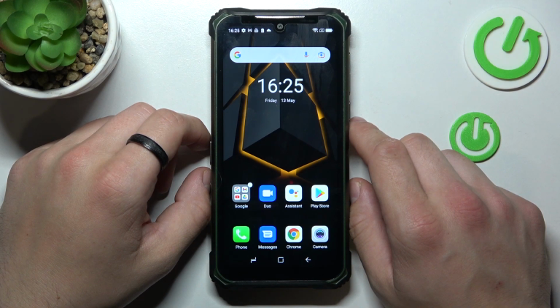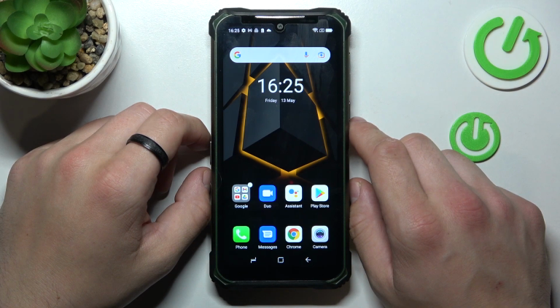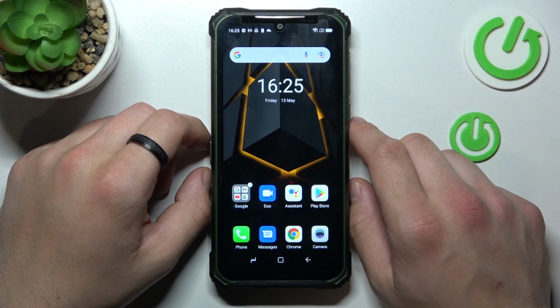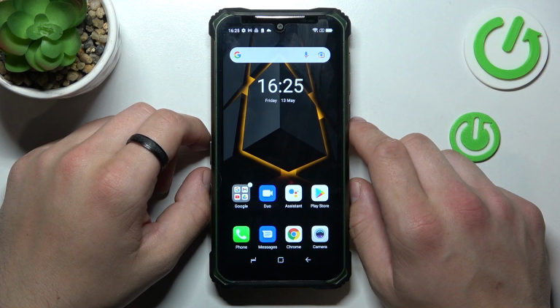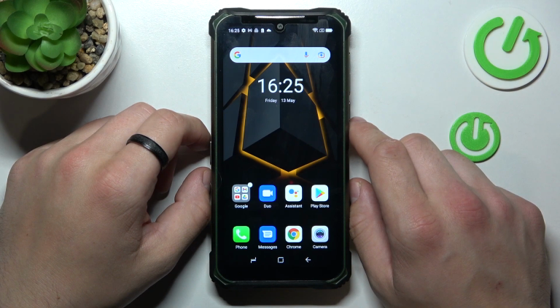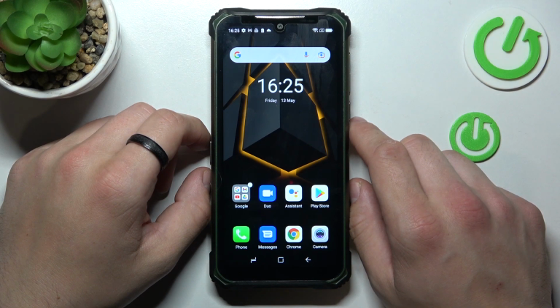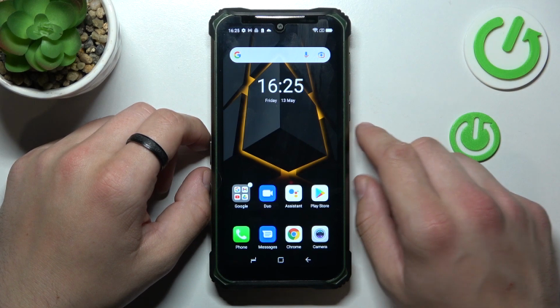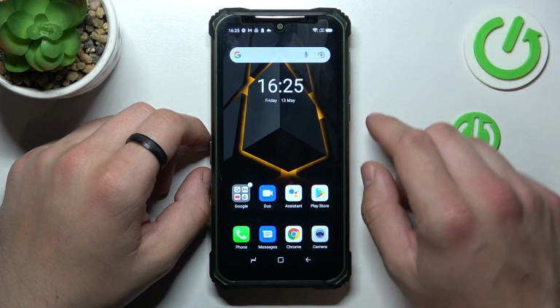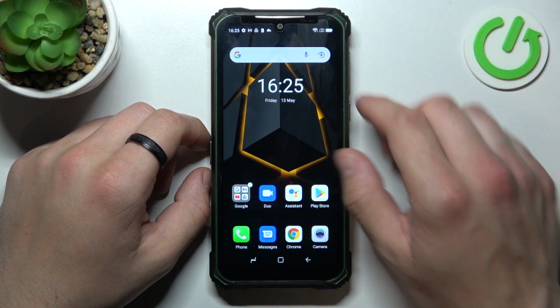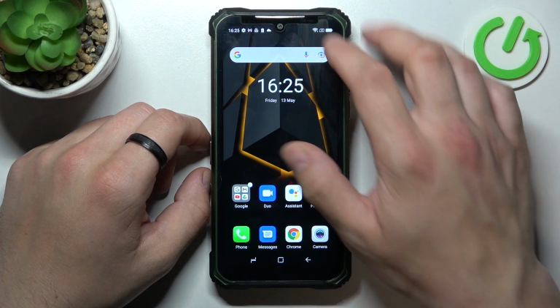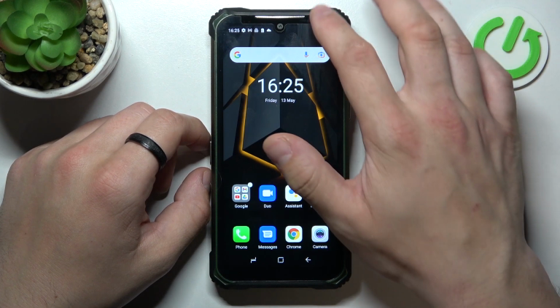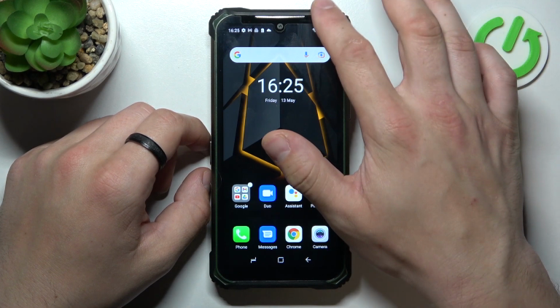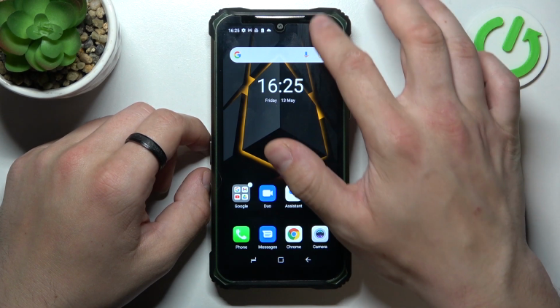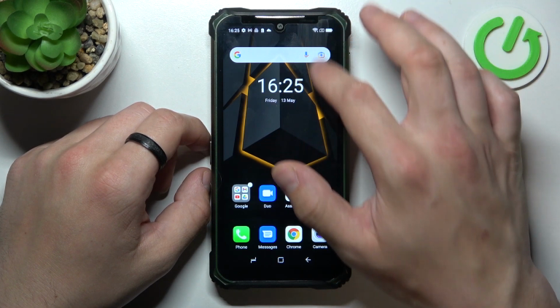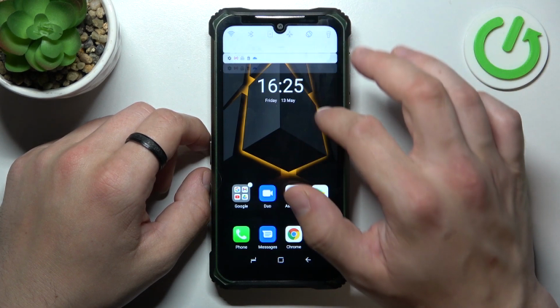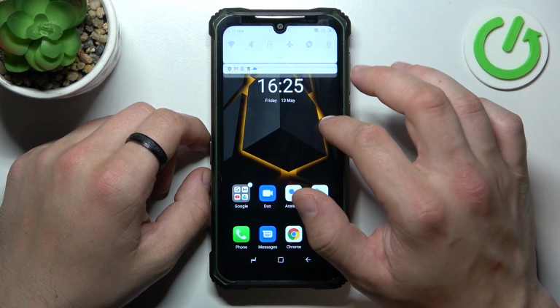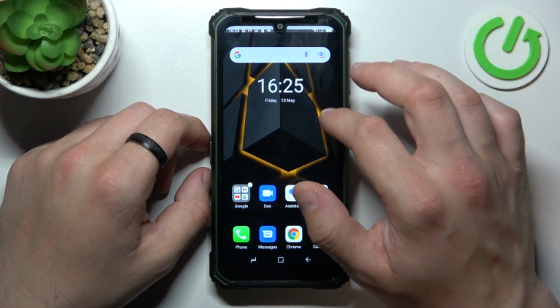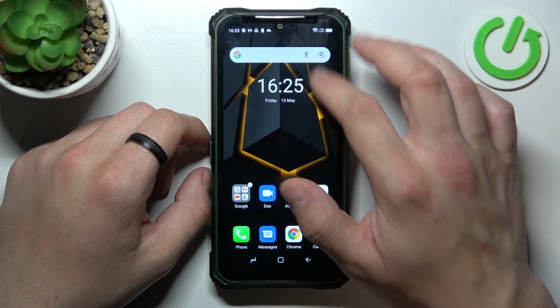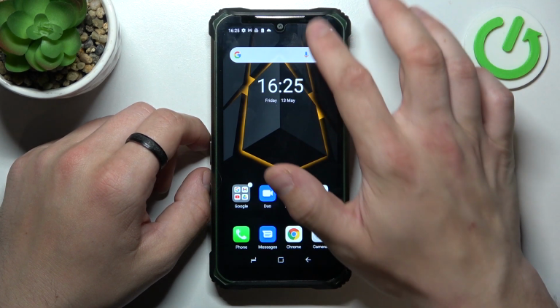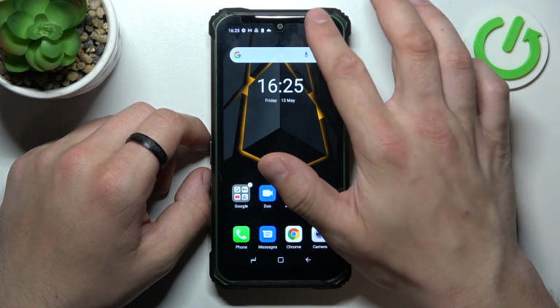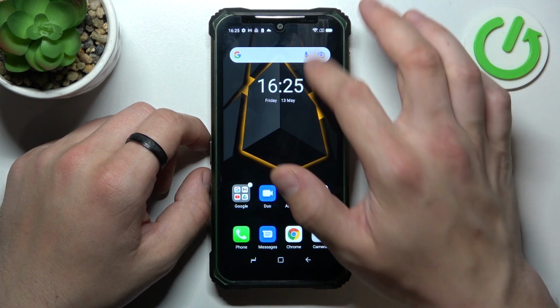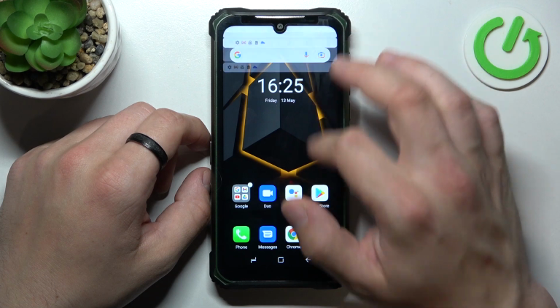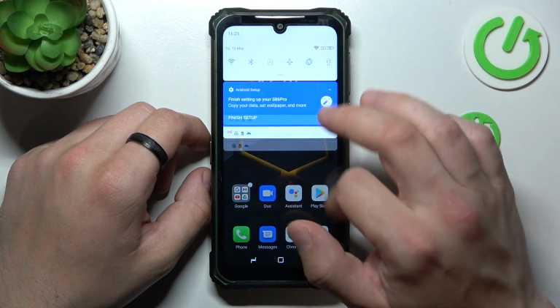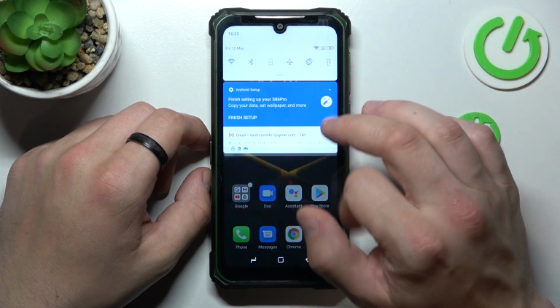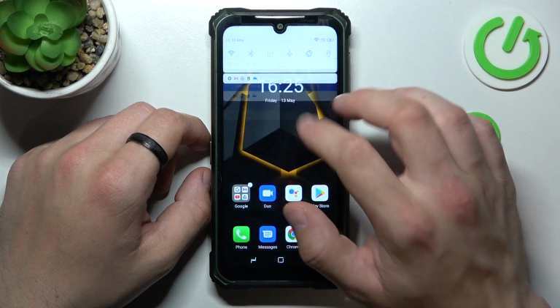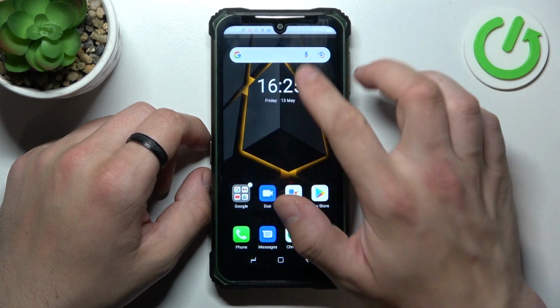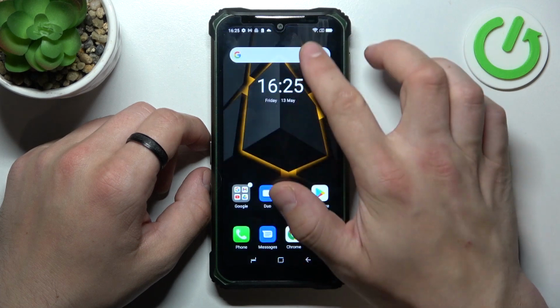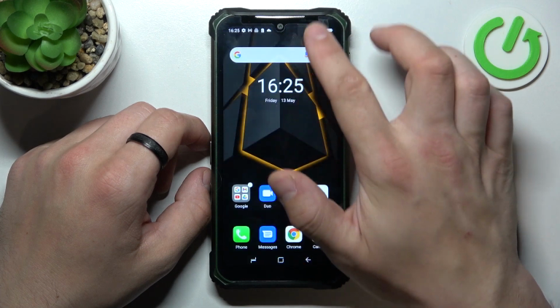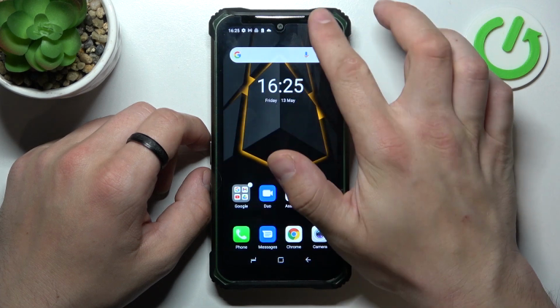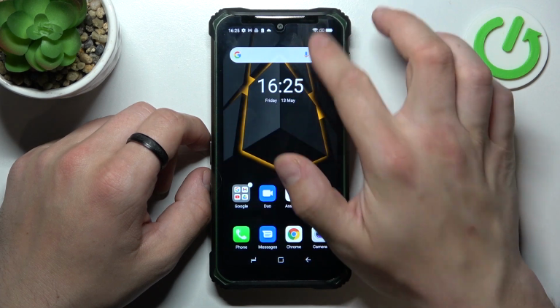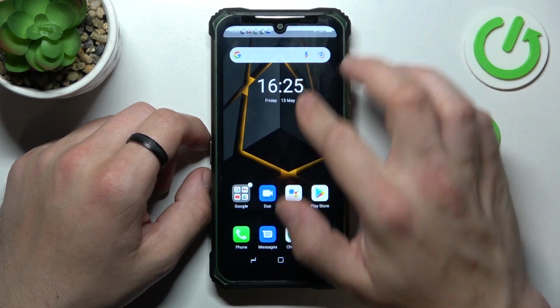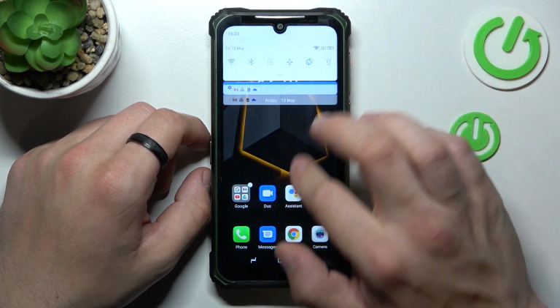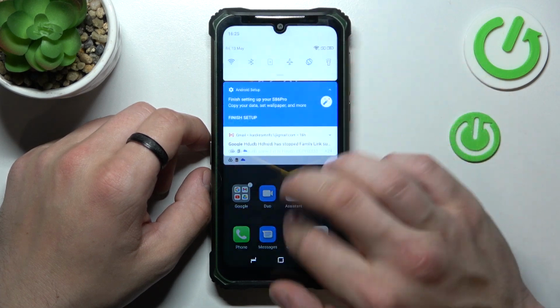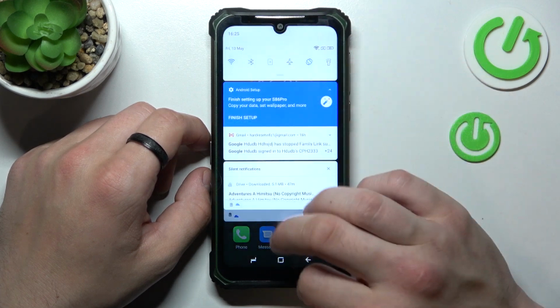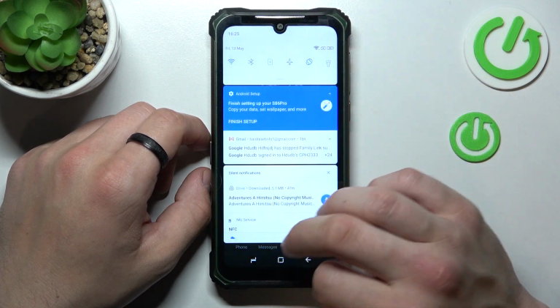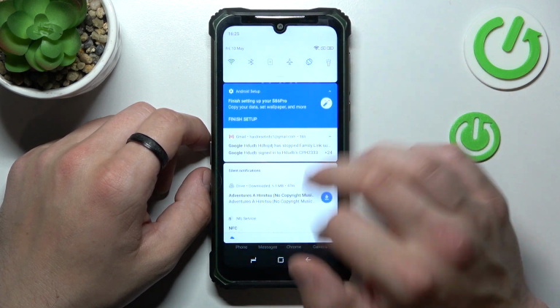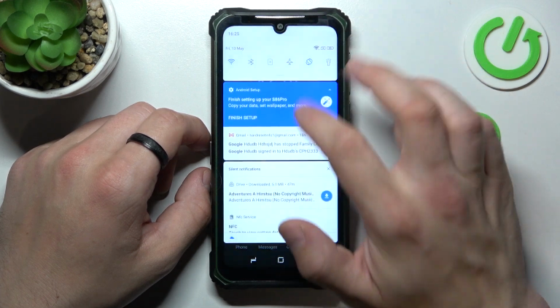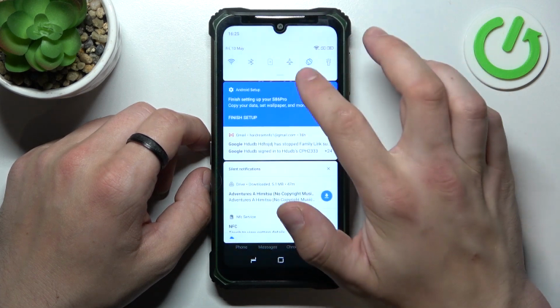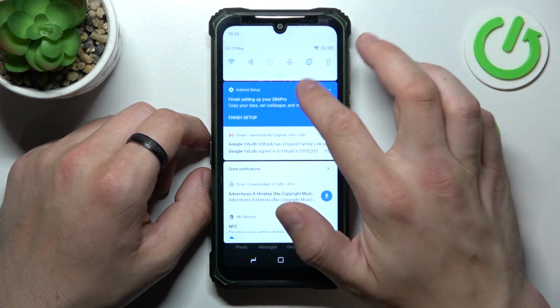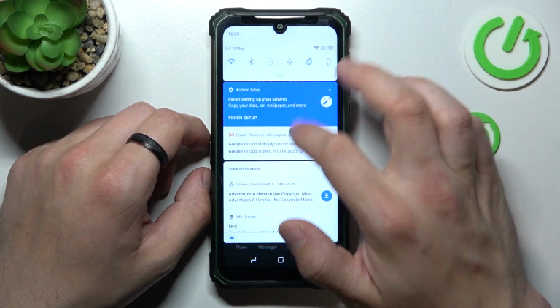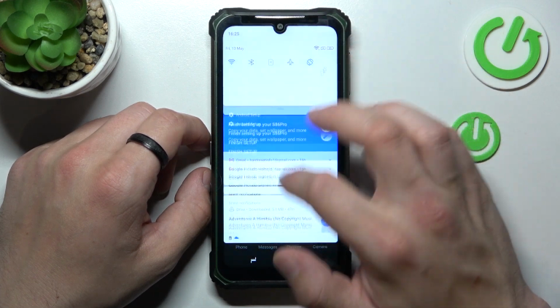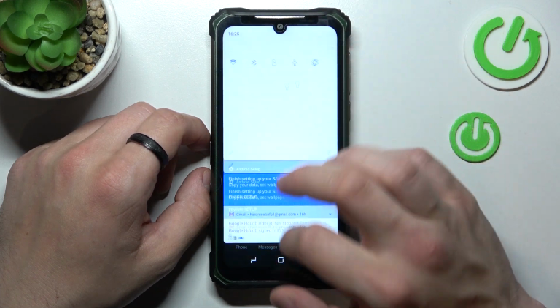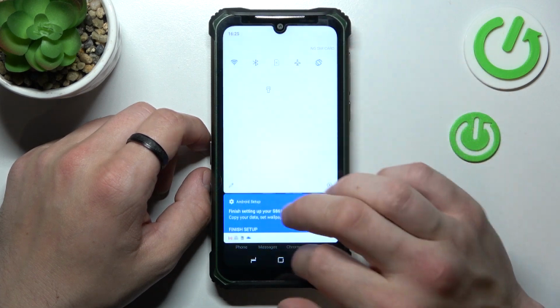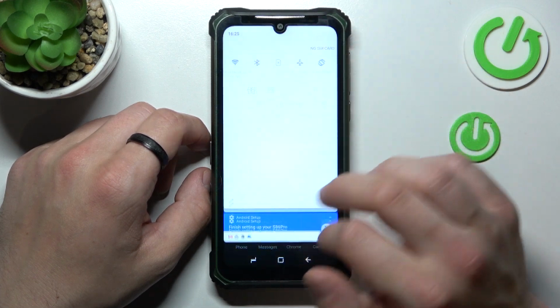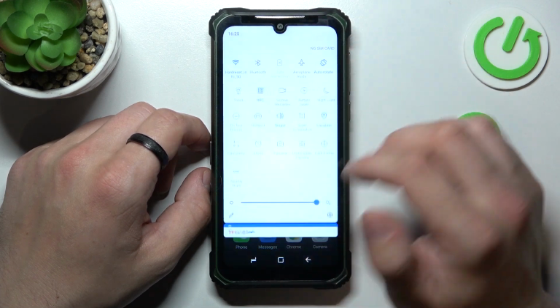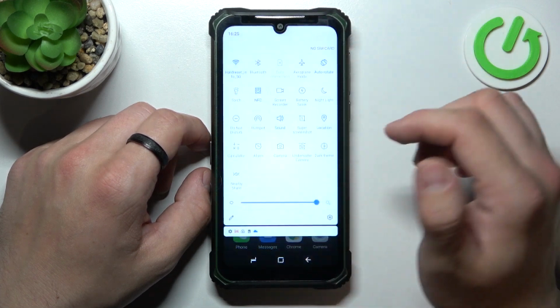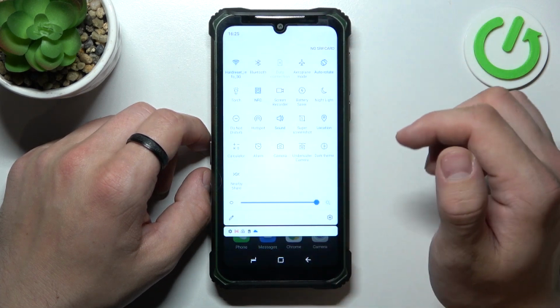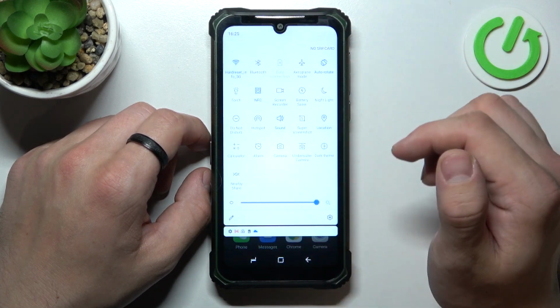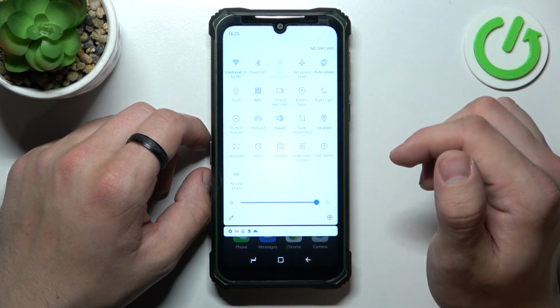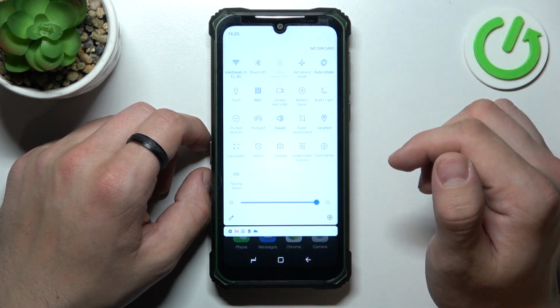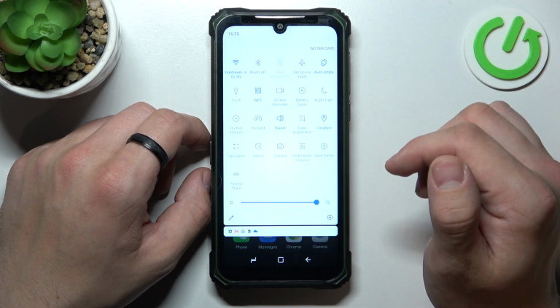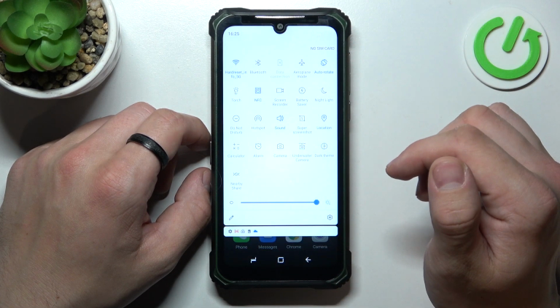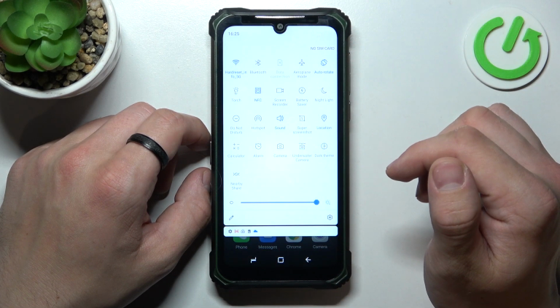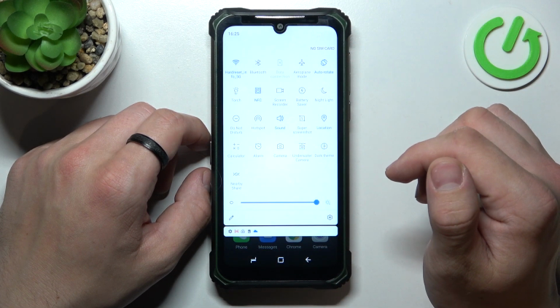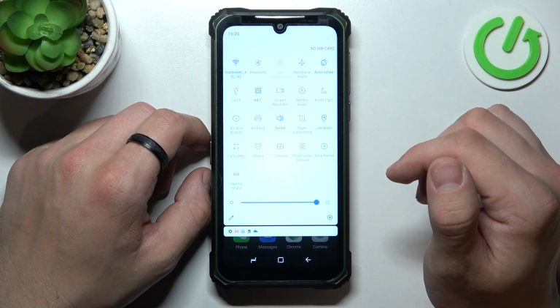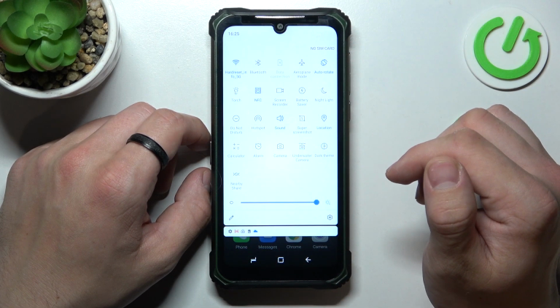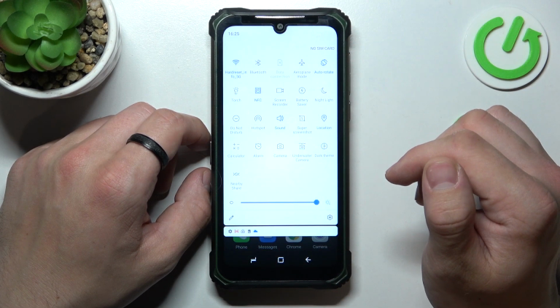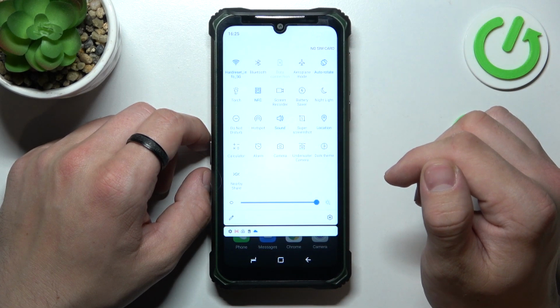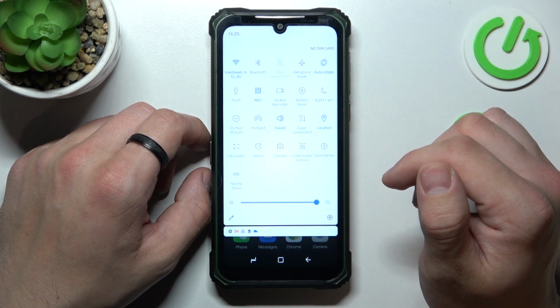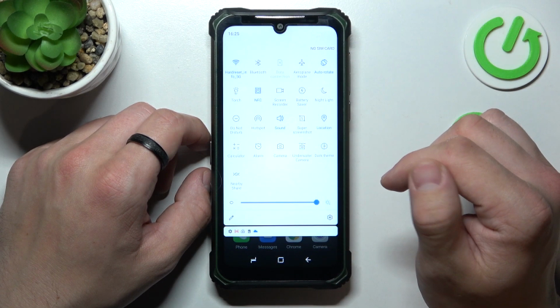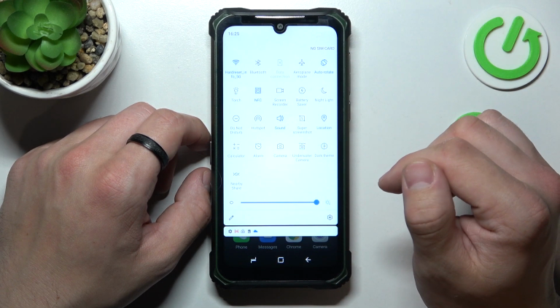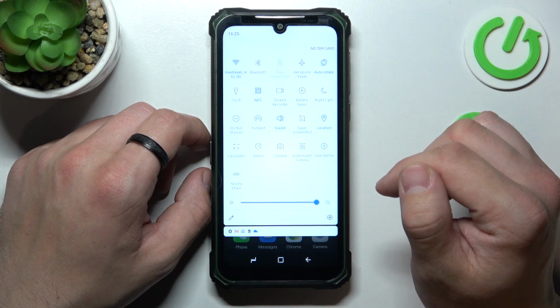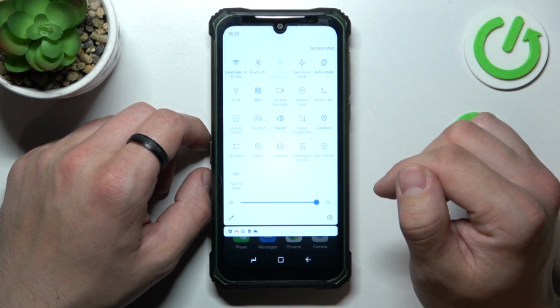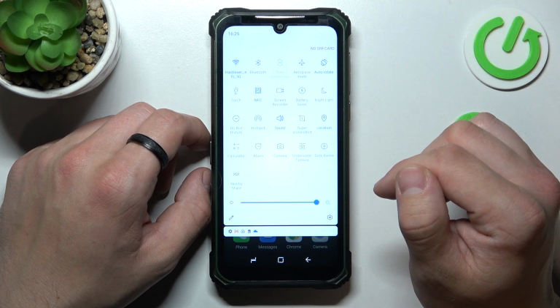In order to check it, swipe down the notification bar, extend it and search for screencast or screen mirroring.